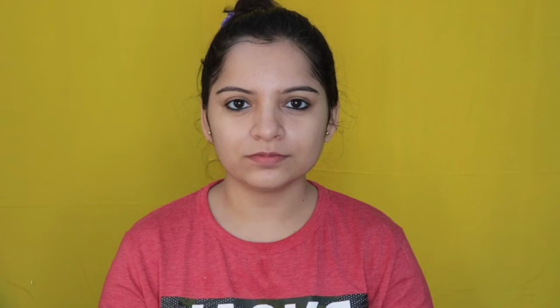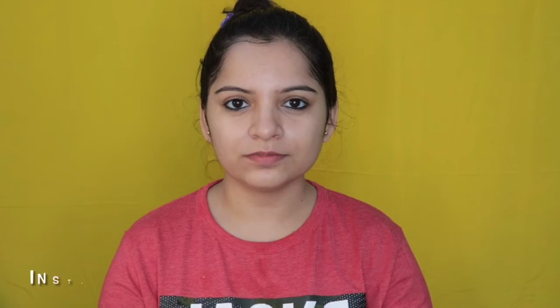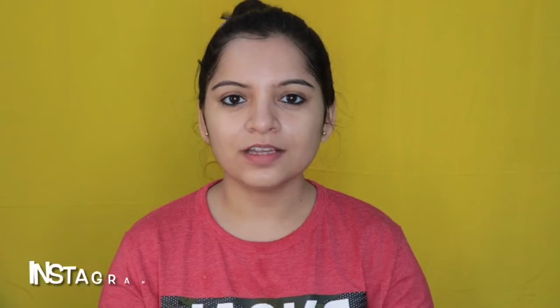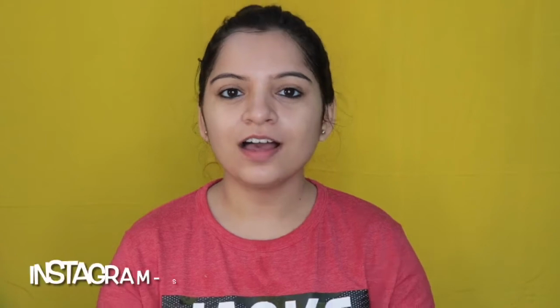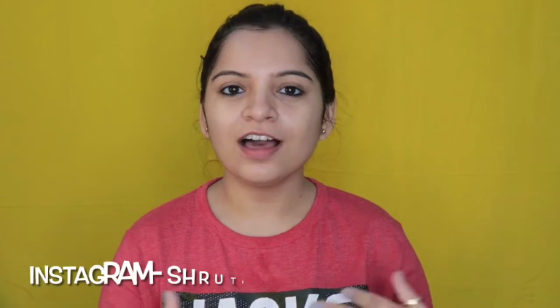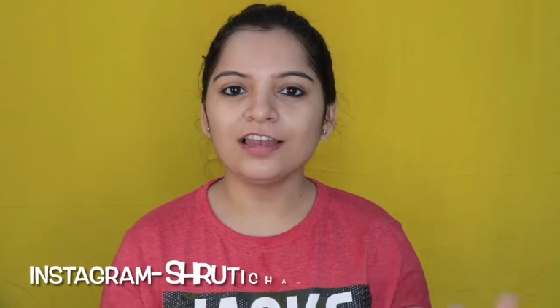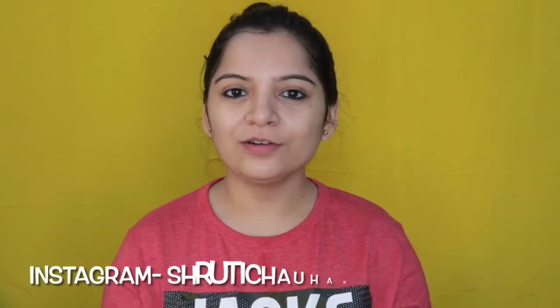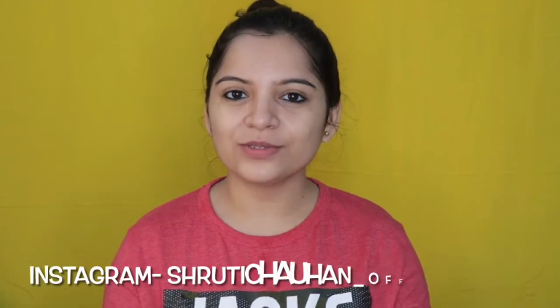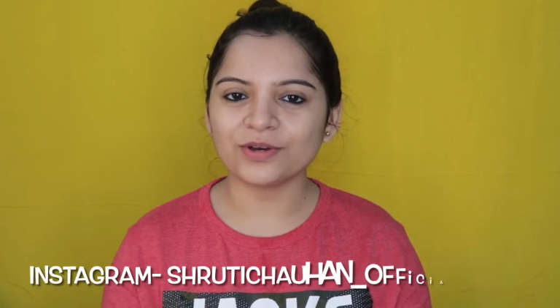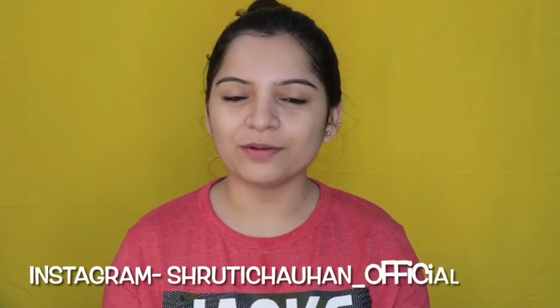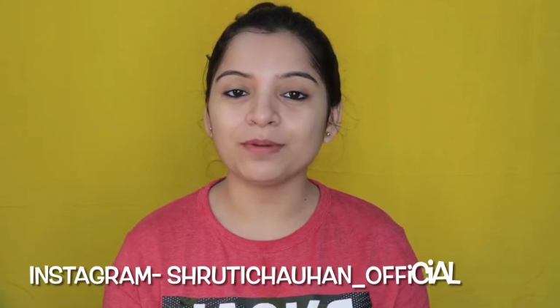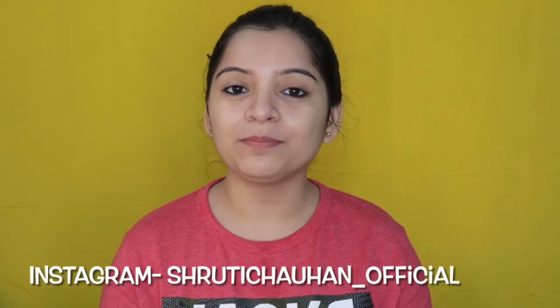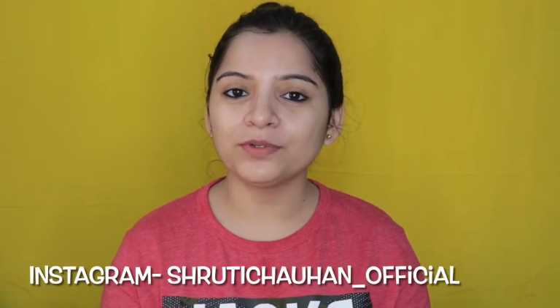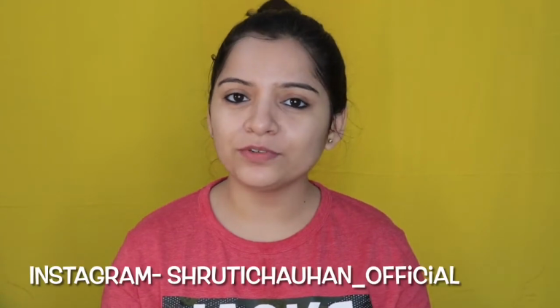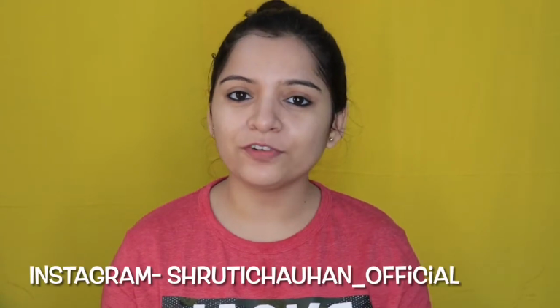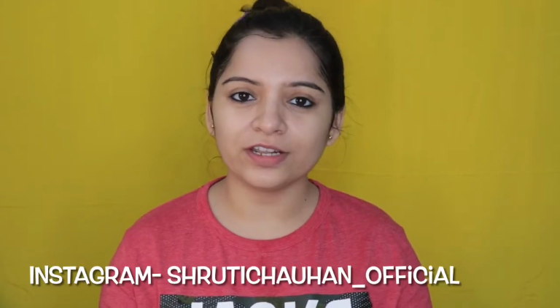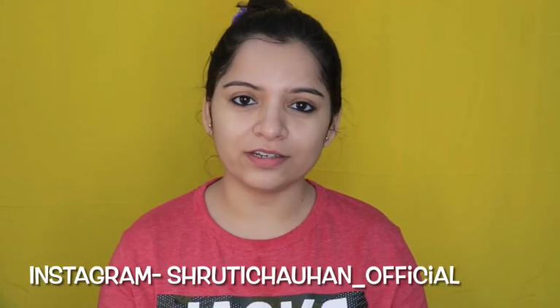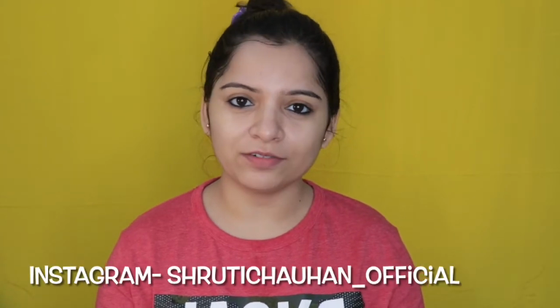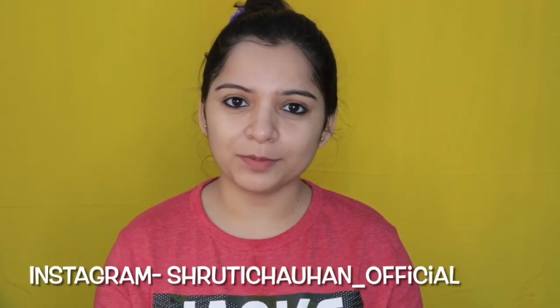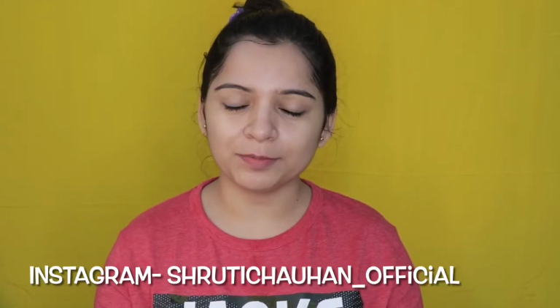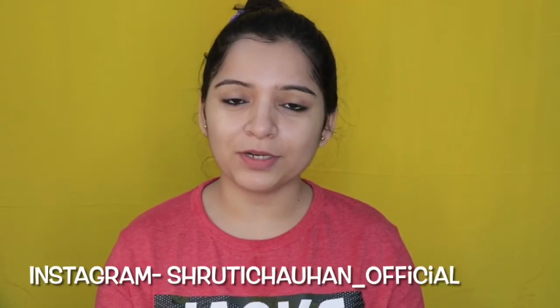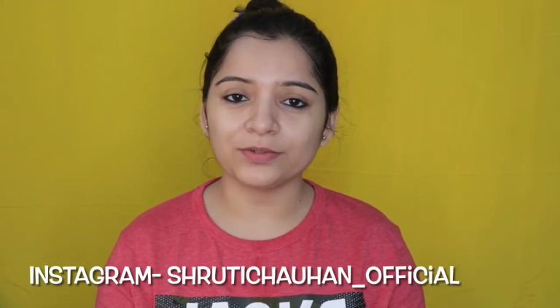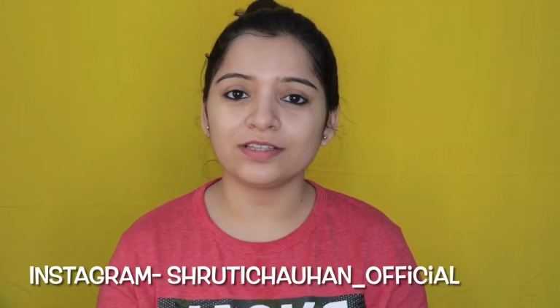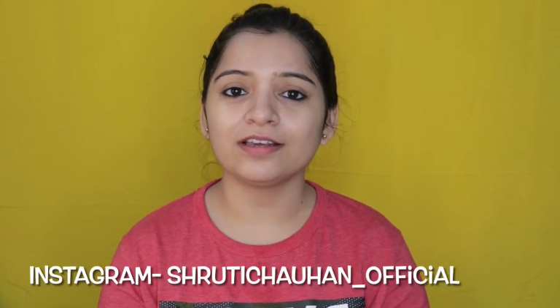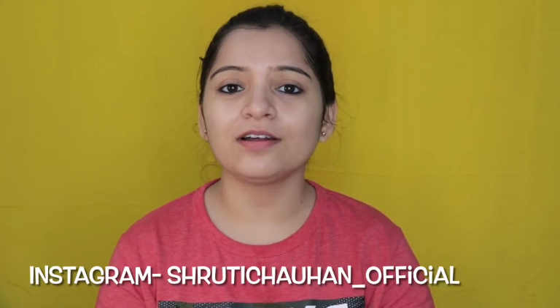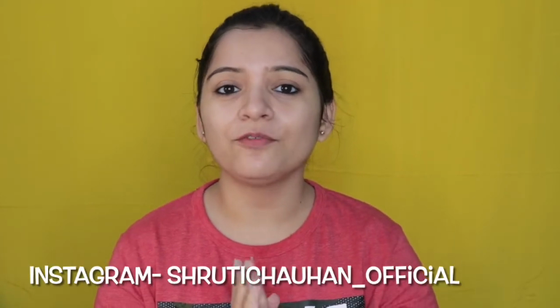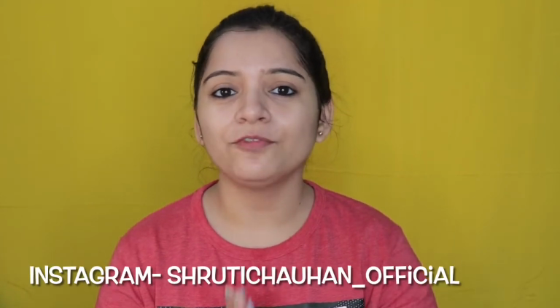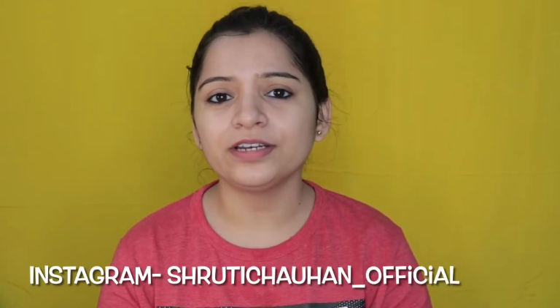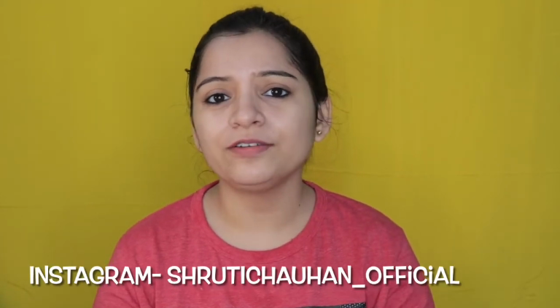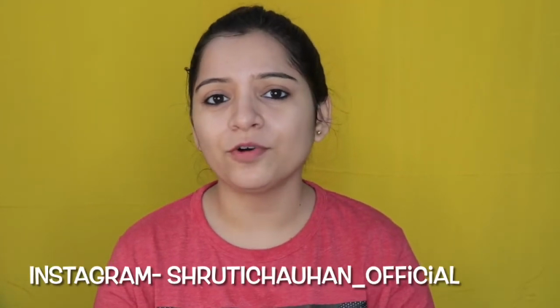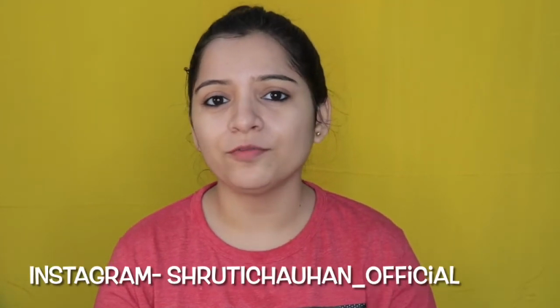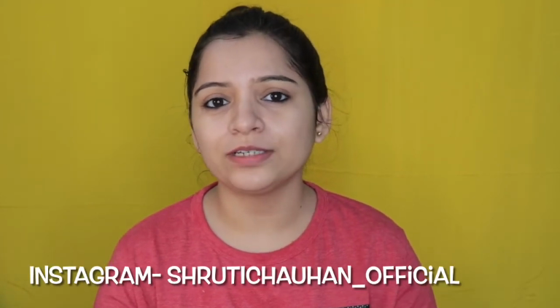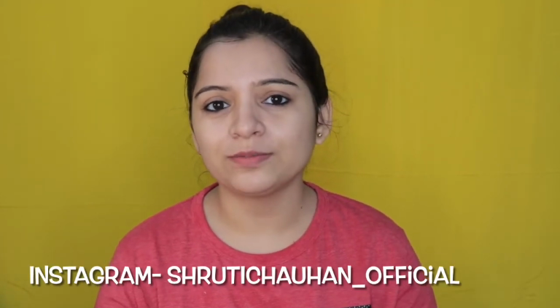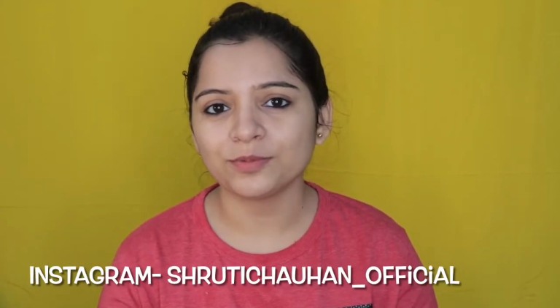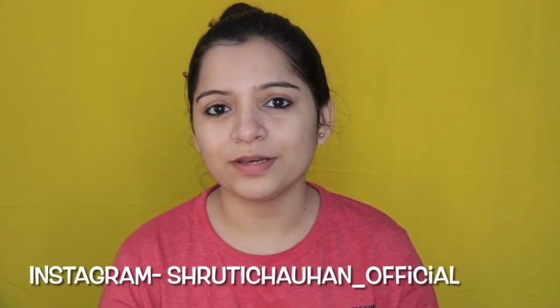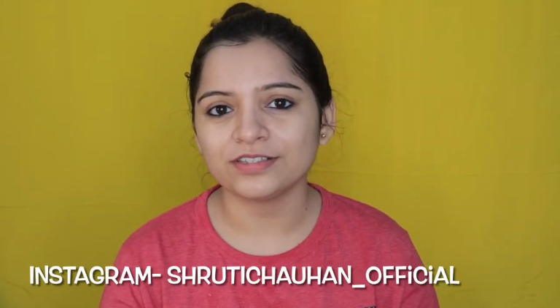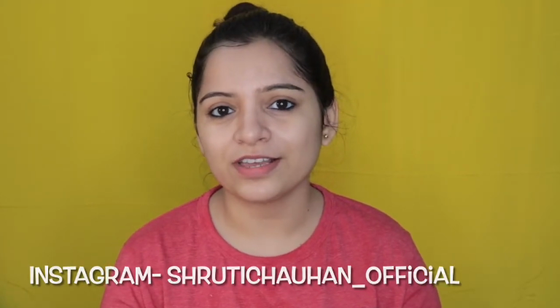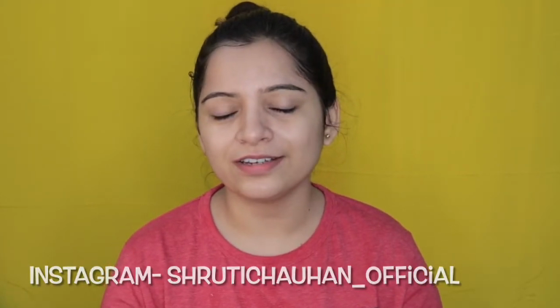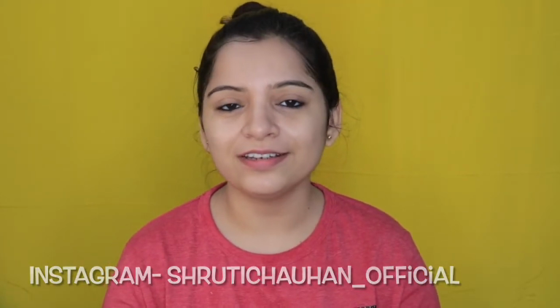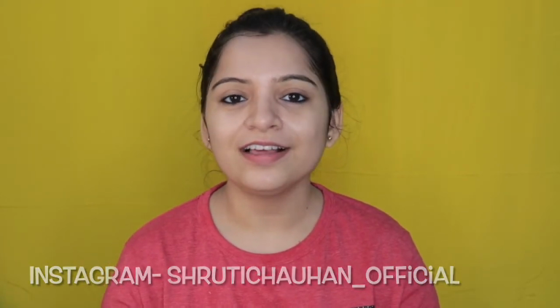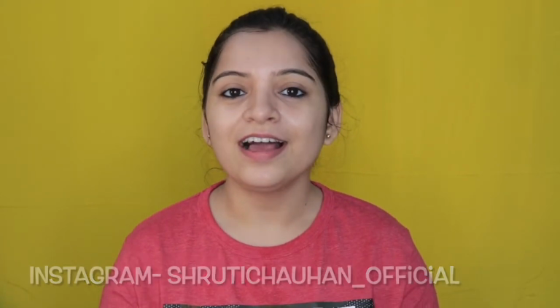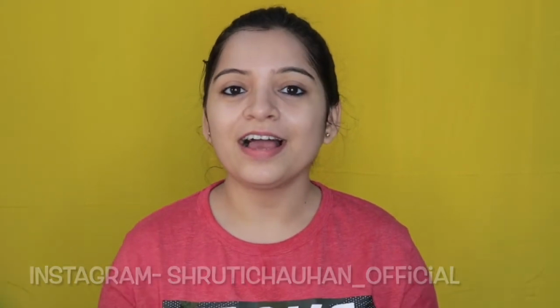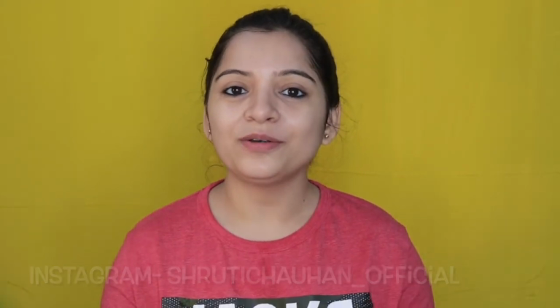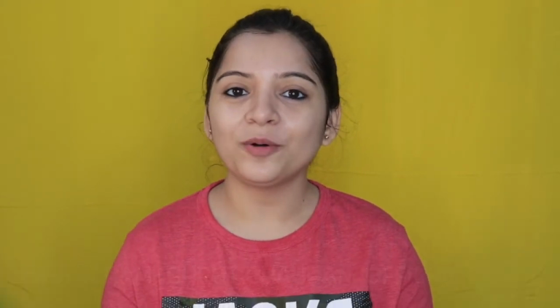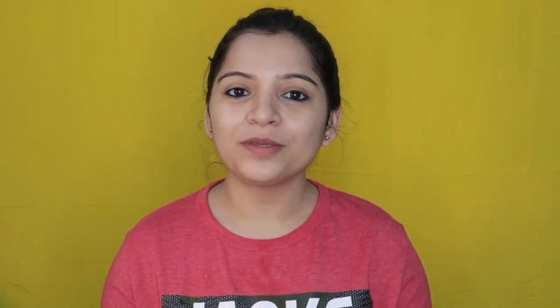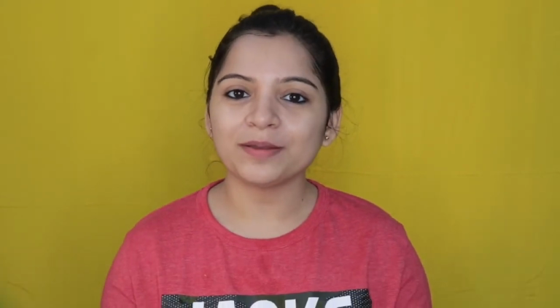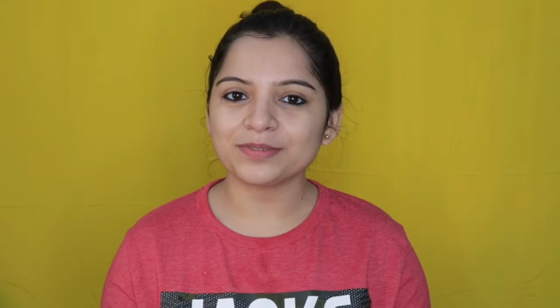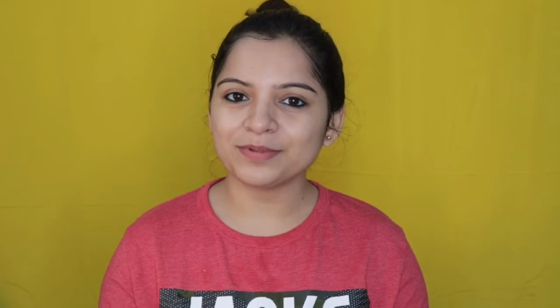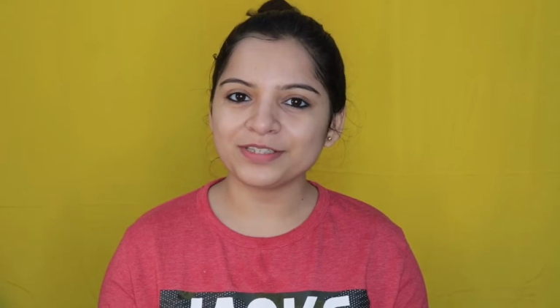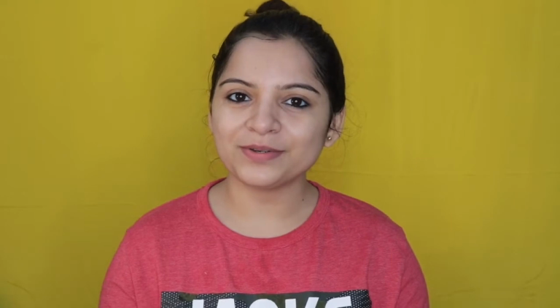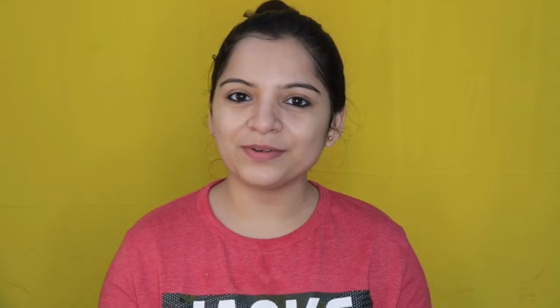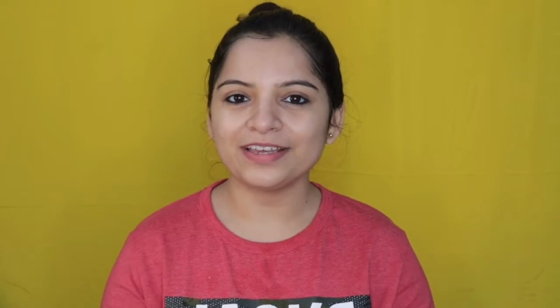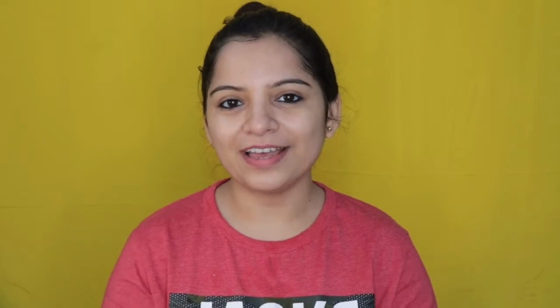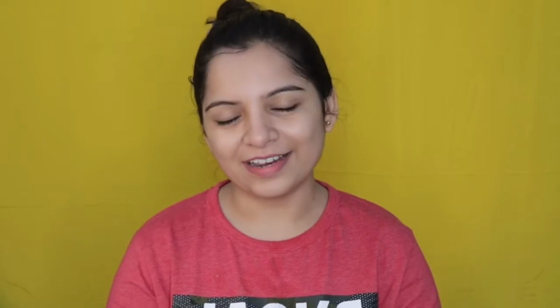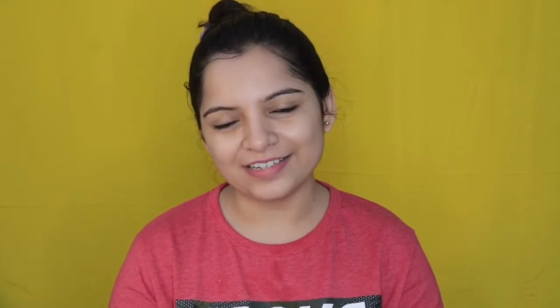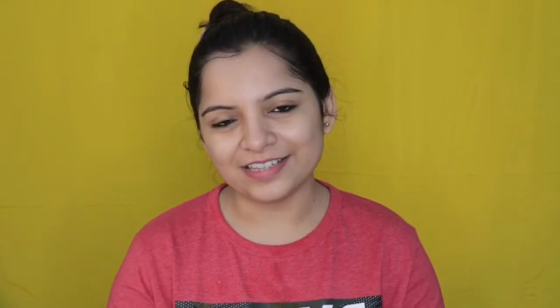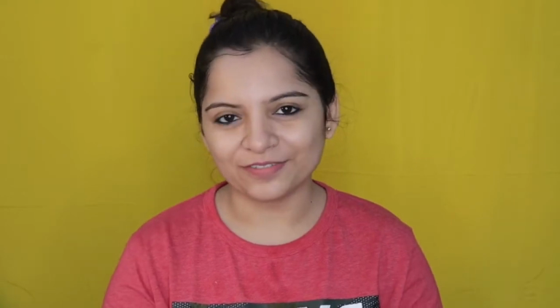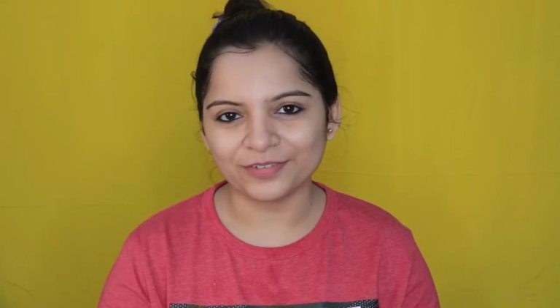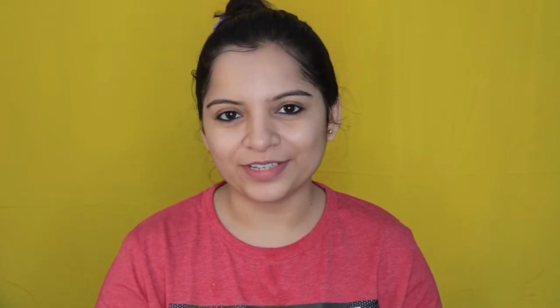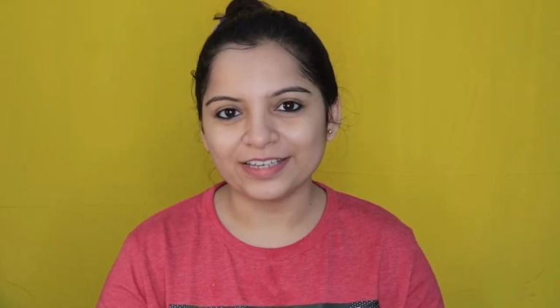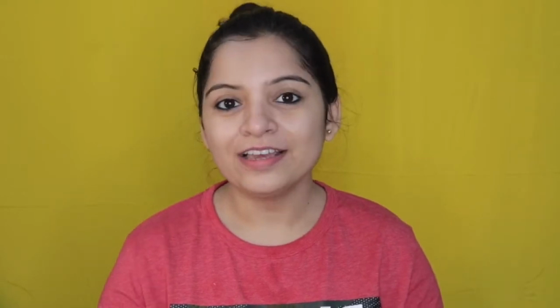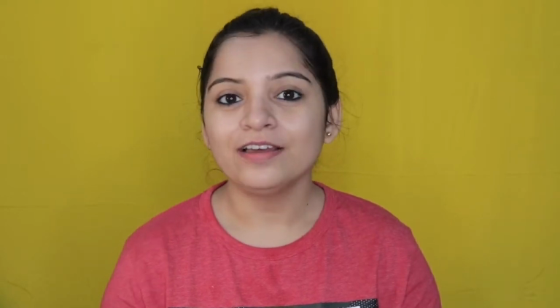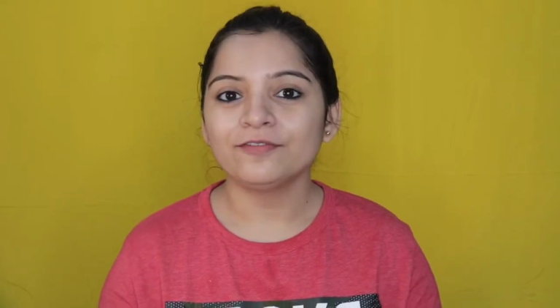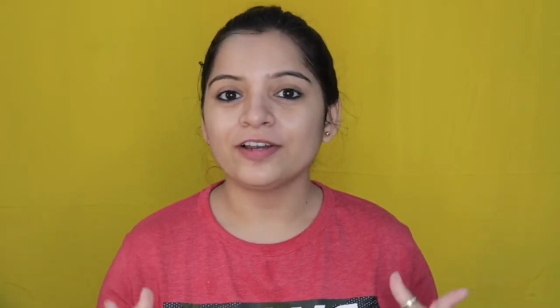Hello to all my beautiful and lovely people out there. A very warm welcome to my channel. I hope that you will be good and safe. Friends,